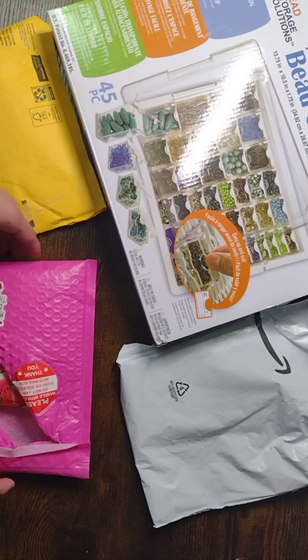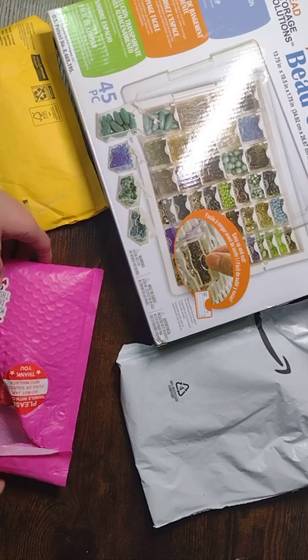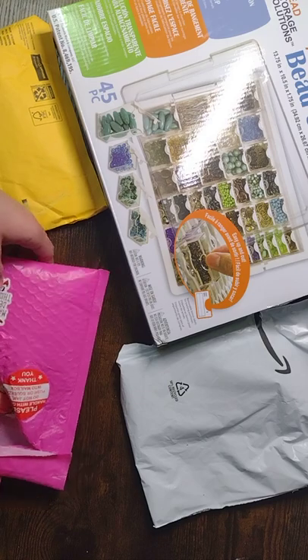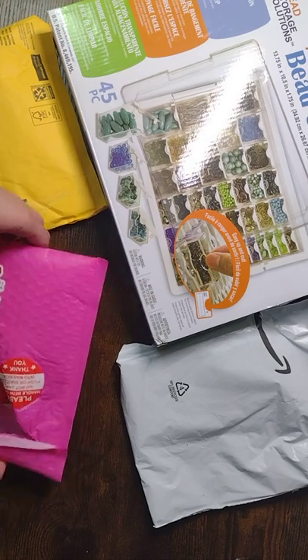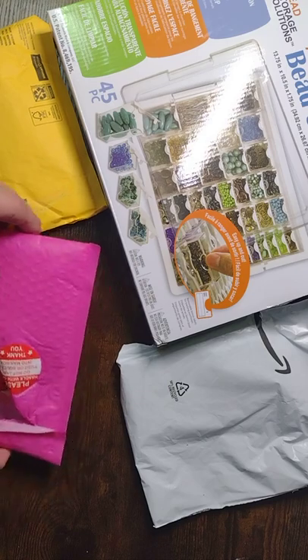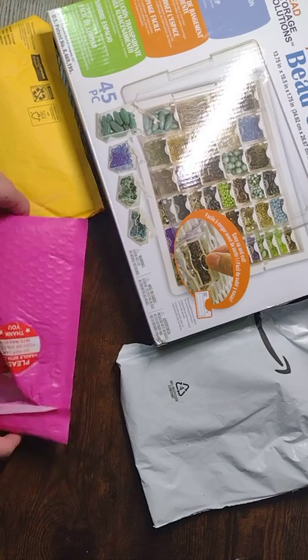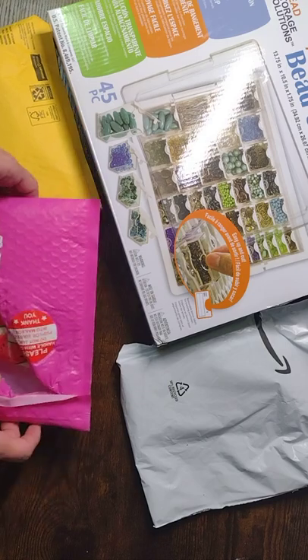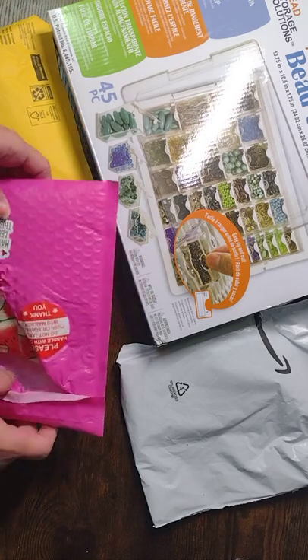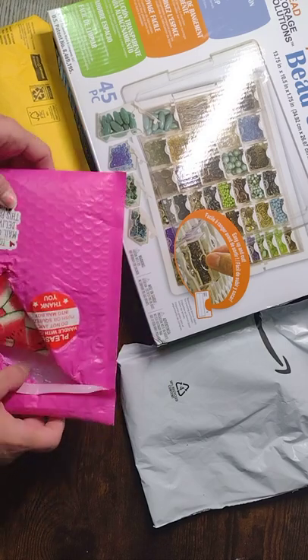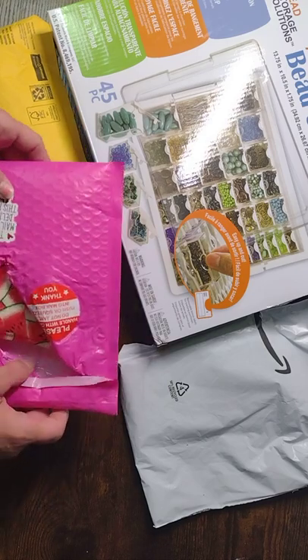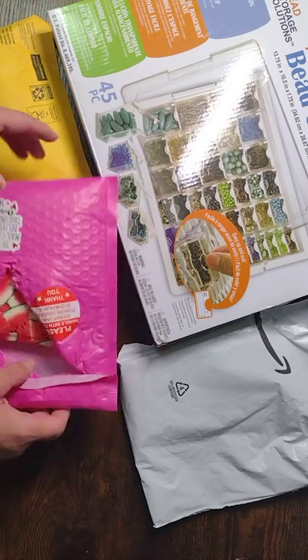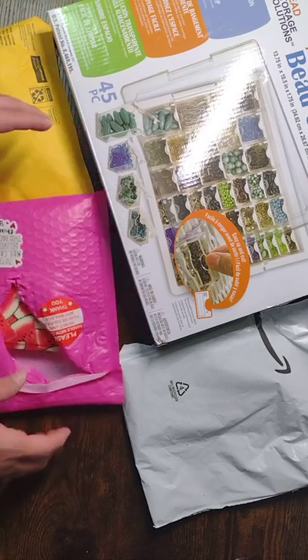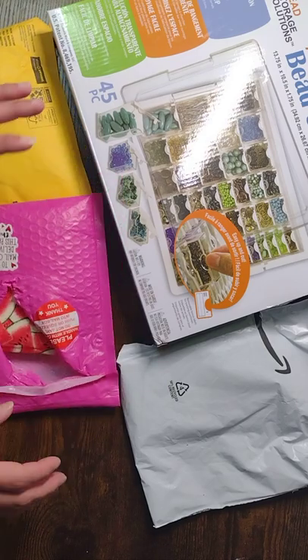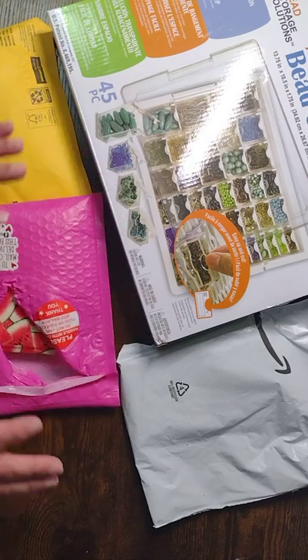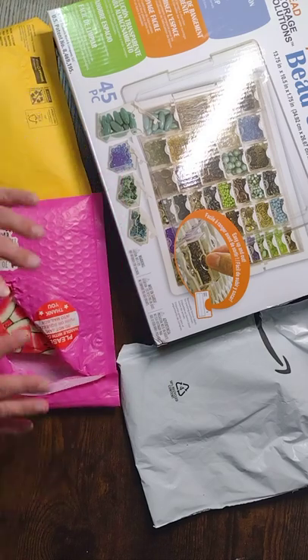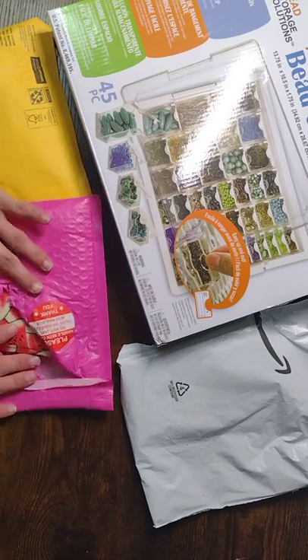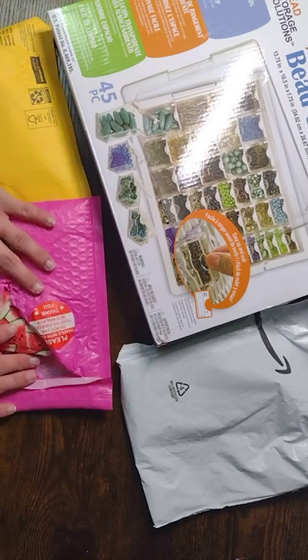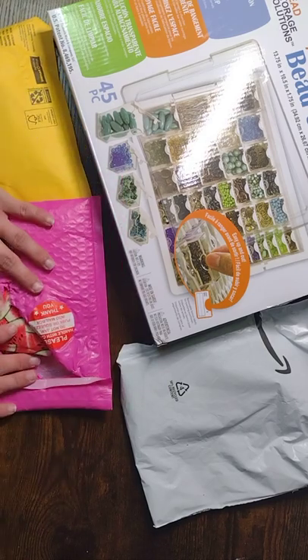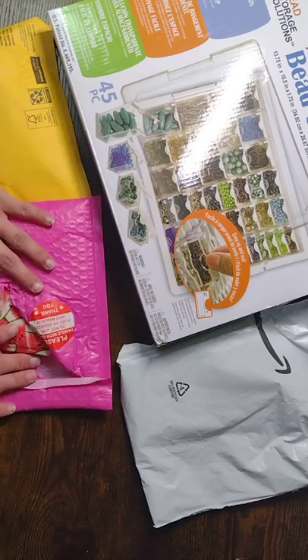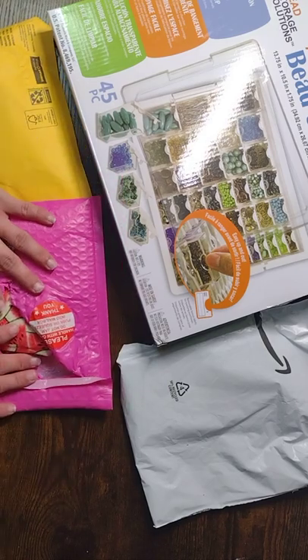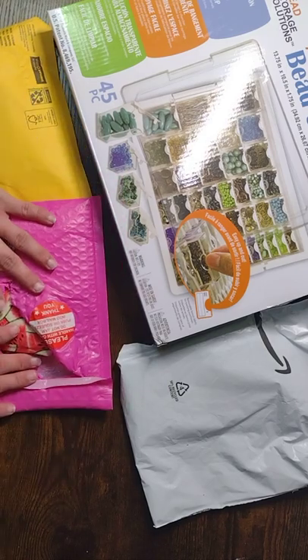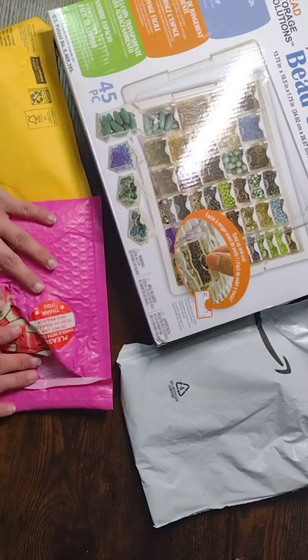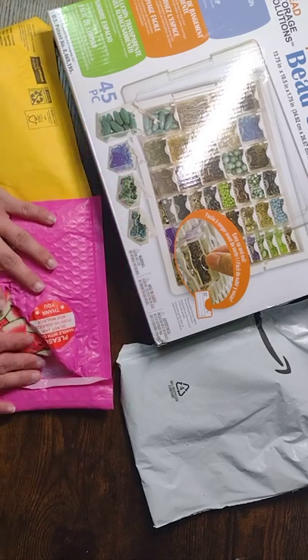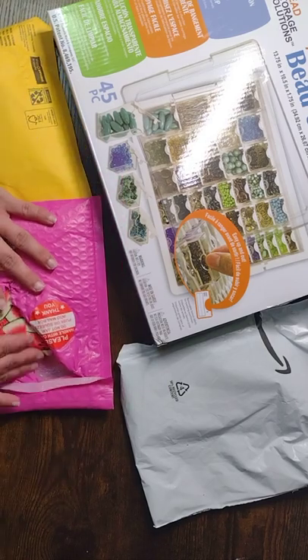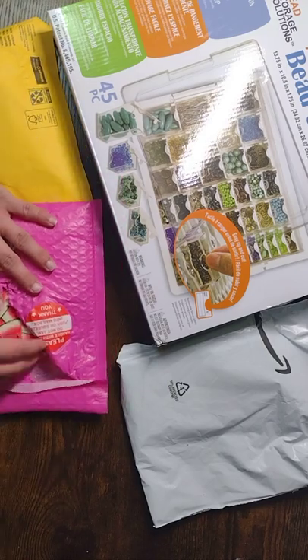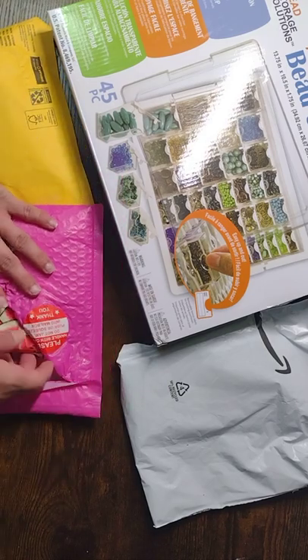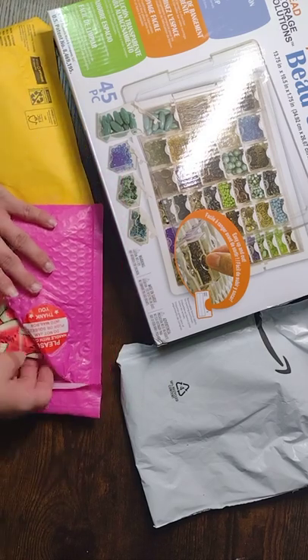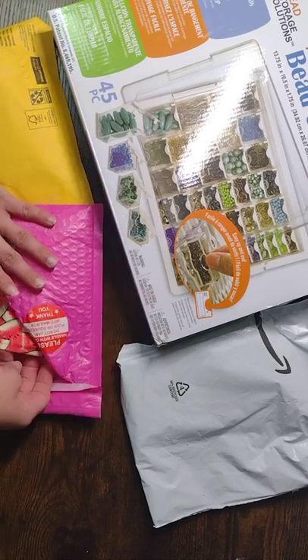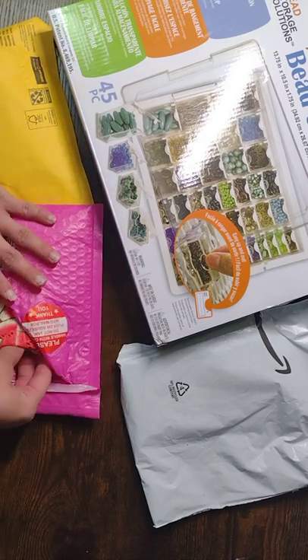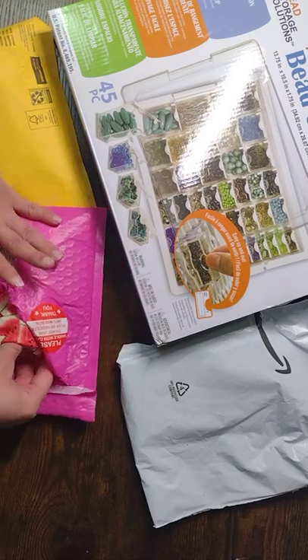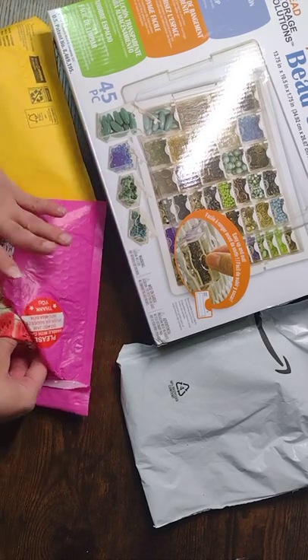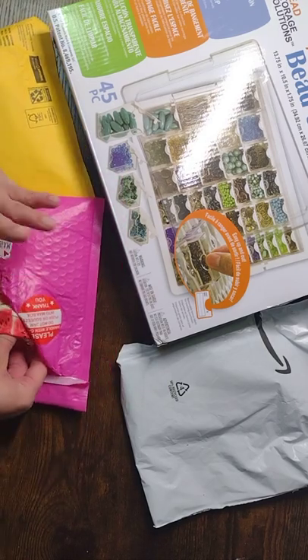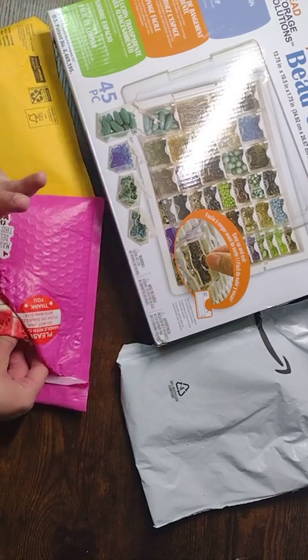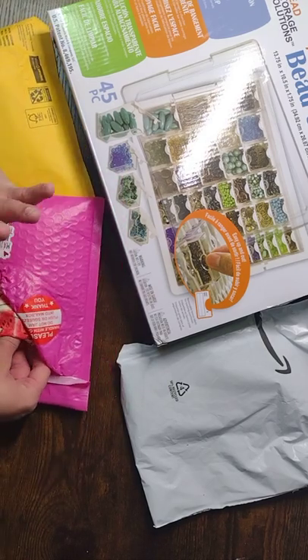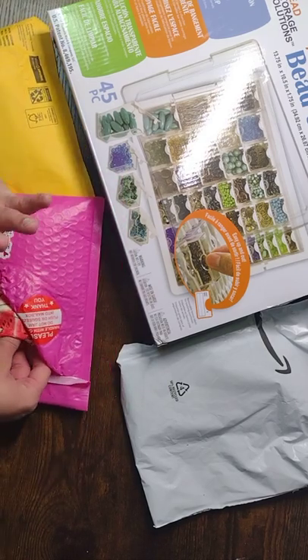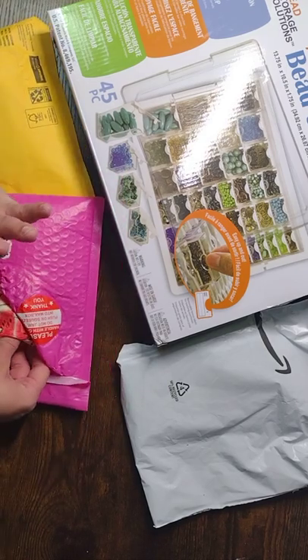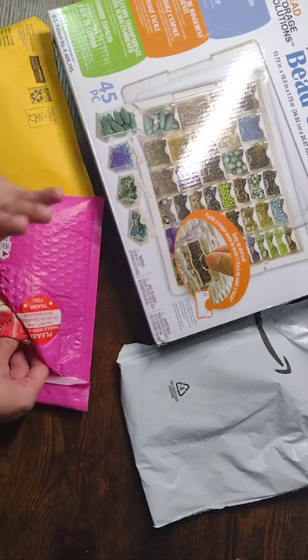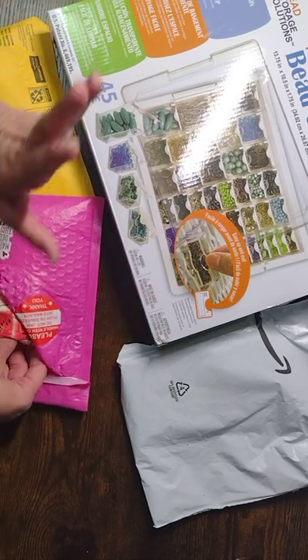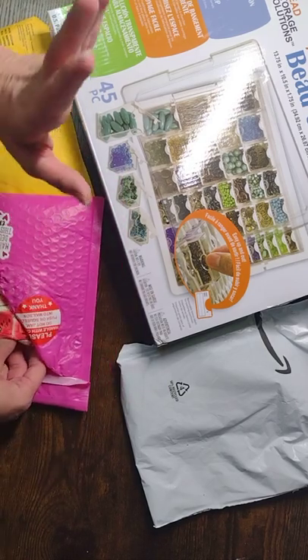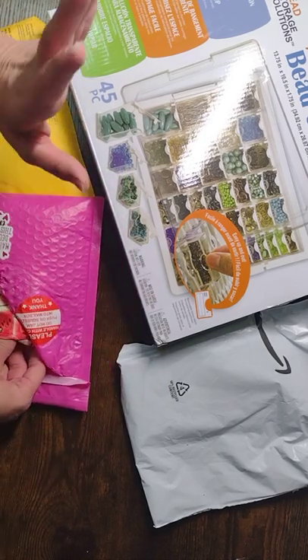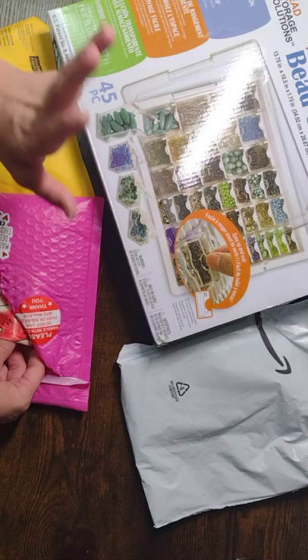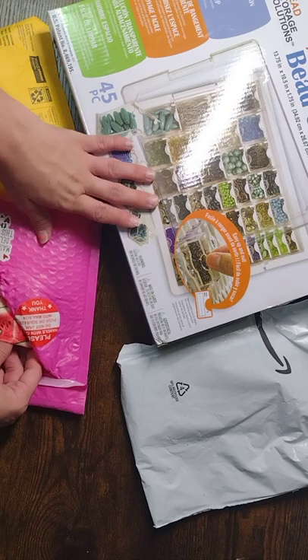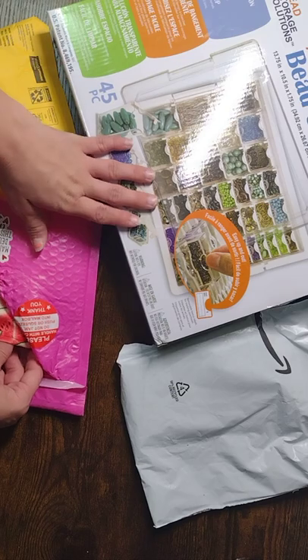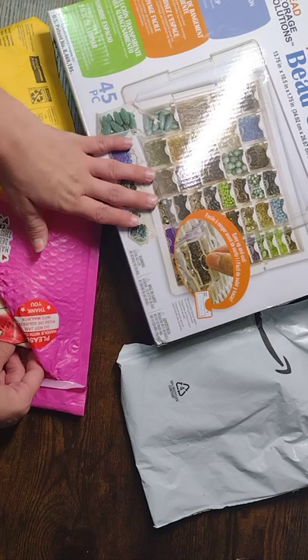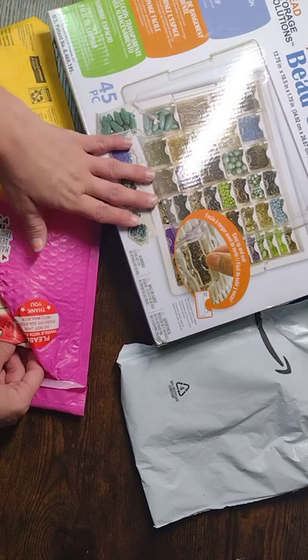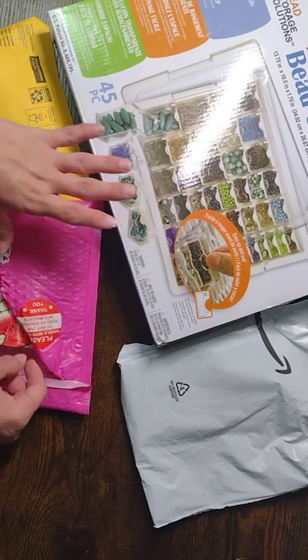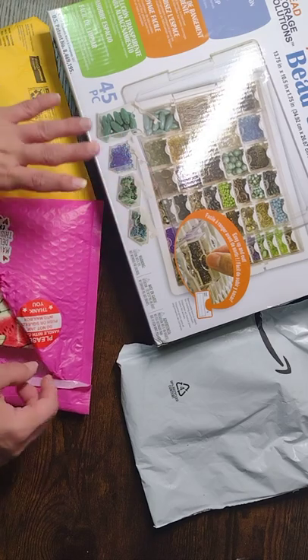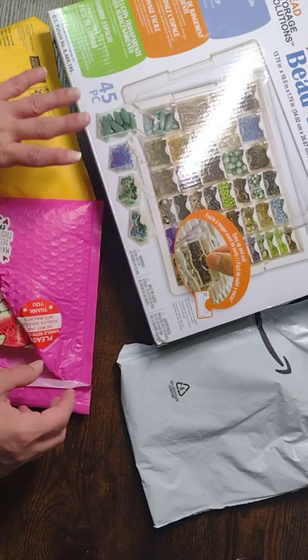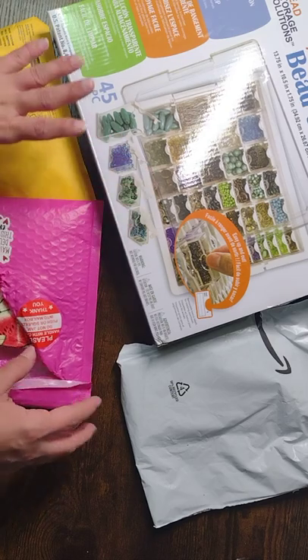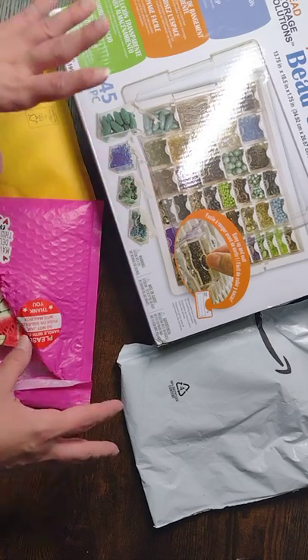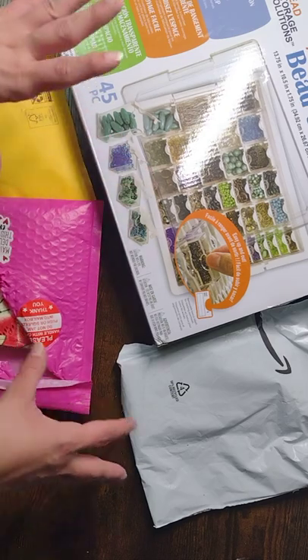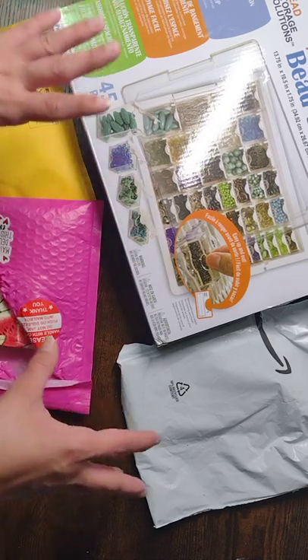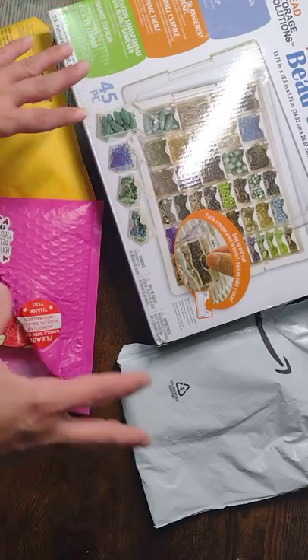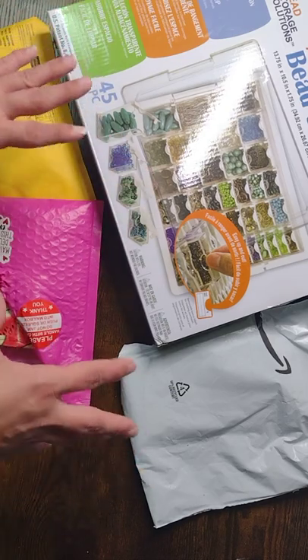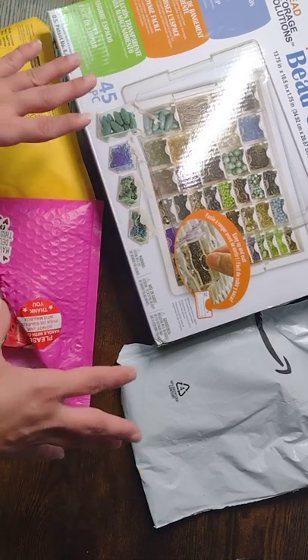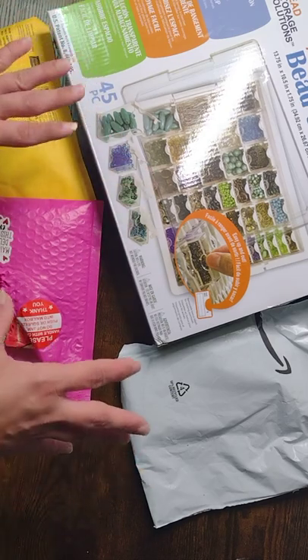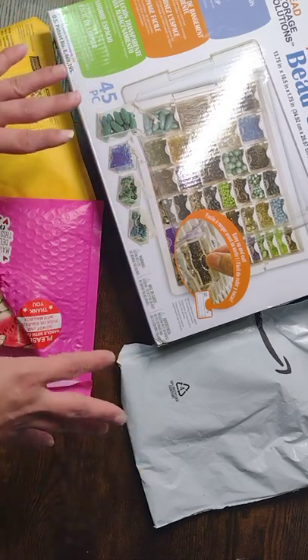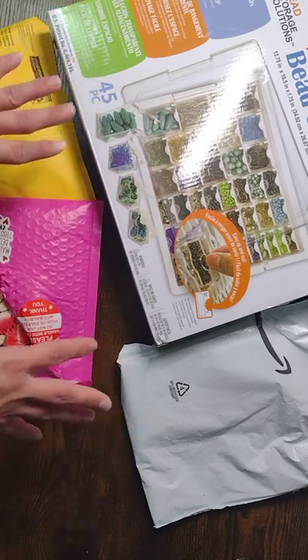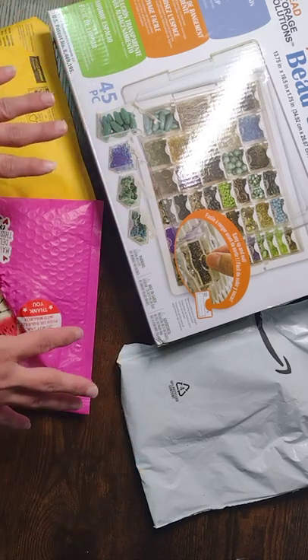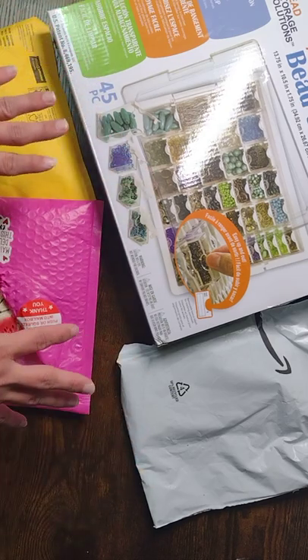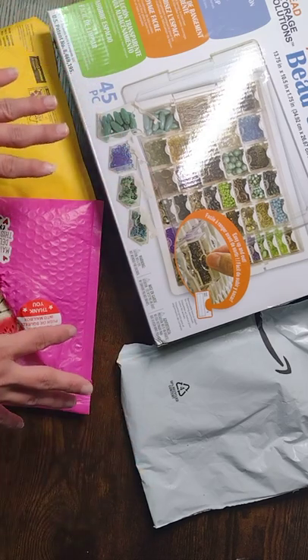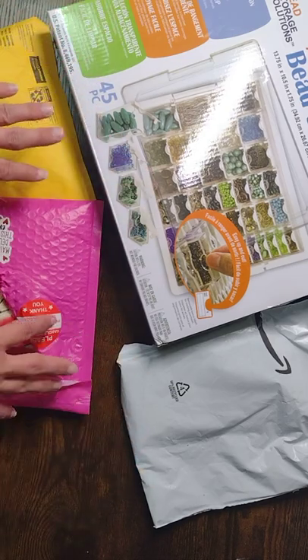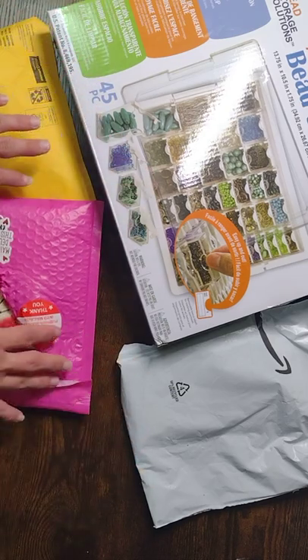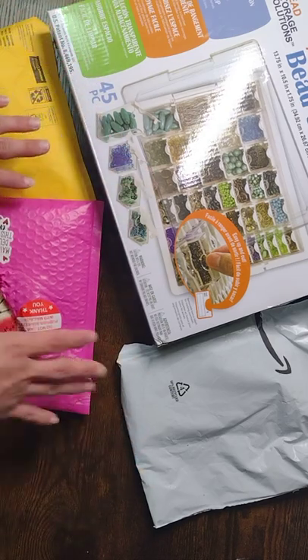Hey guys, it's Caitlin. I am back with somewhat of a small shop haul.